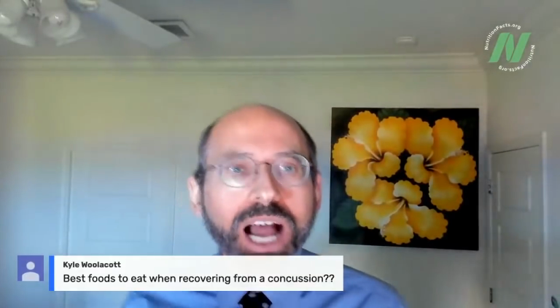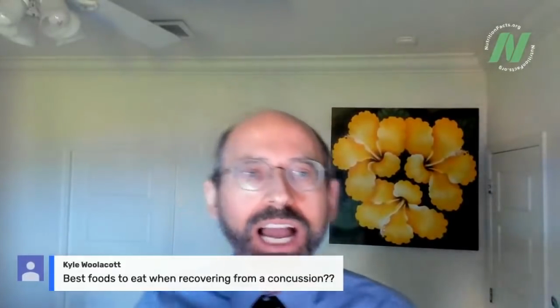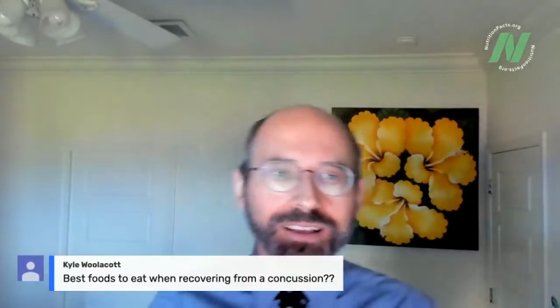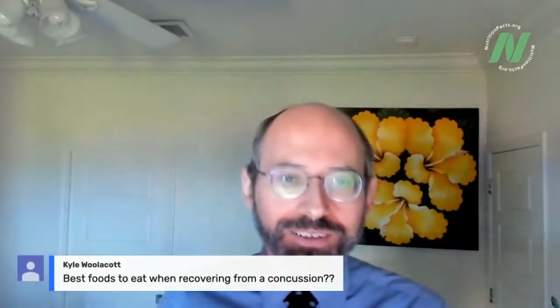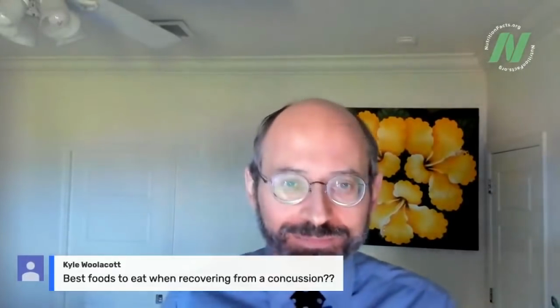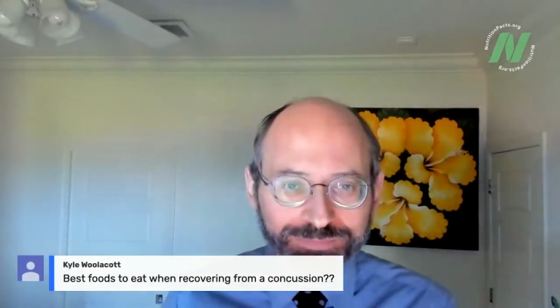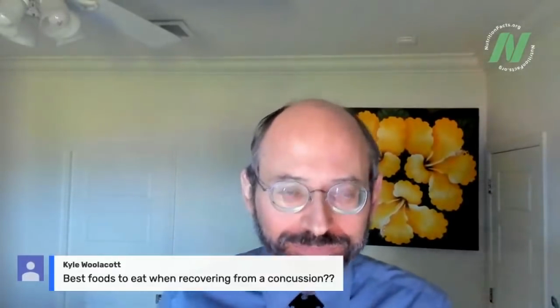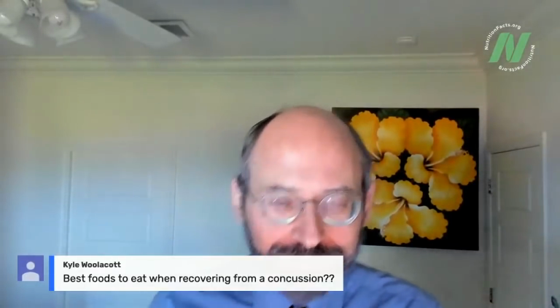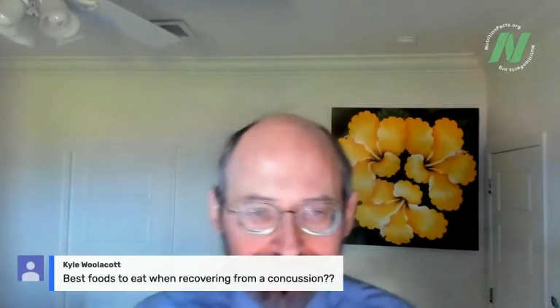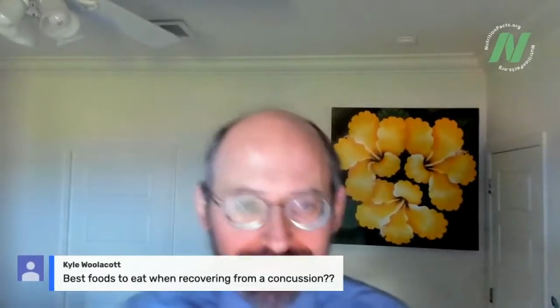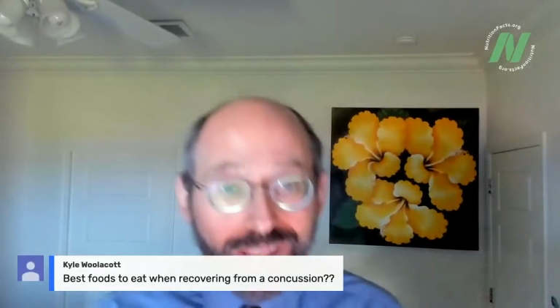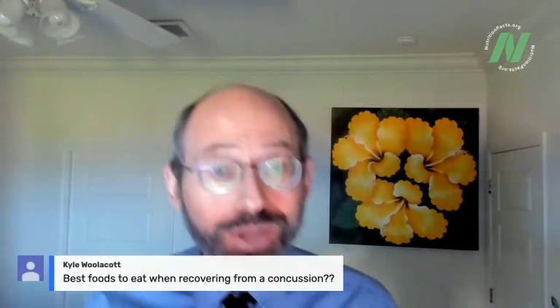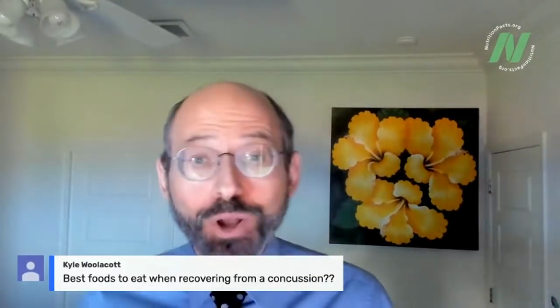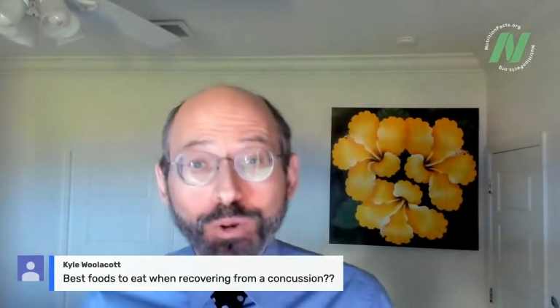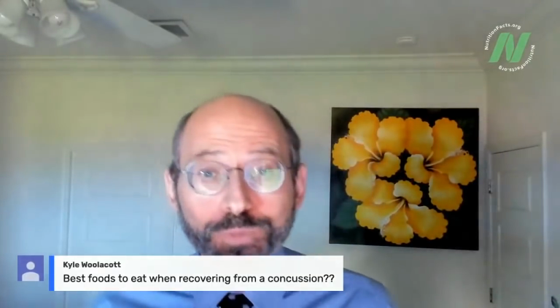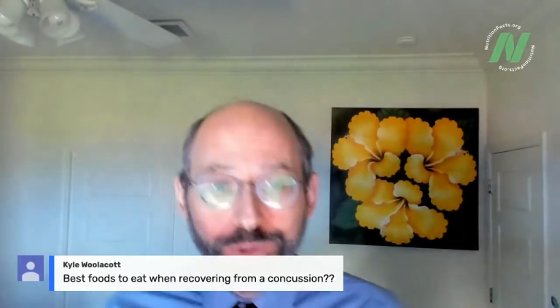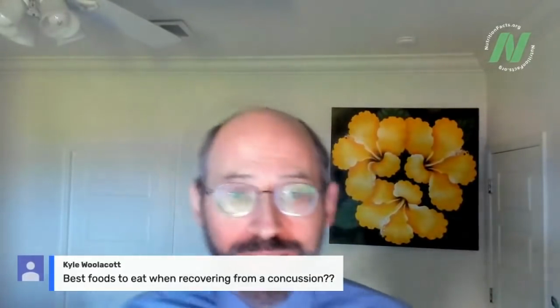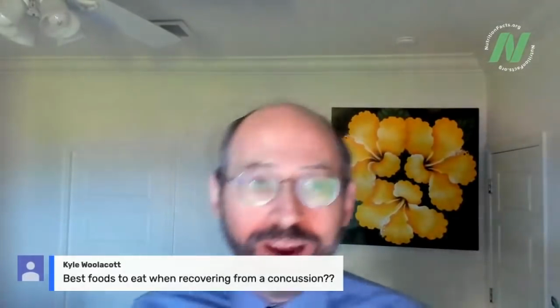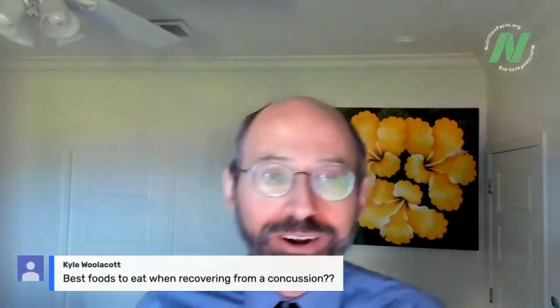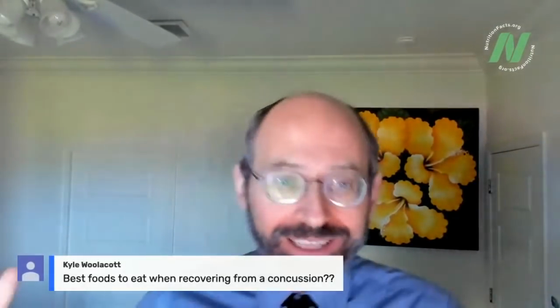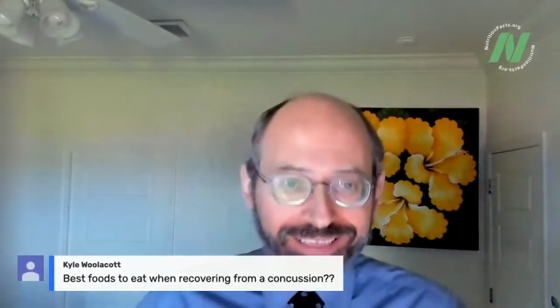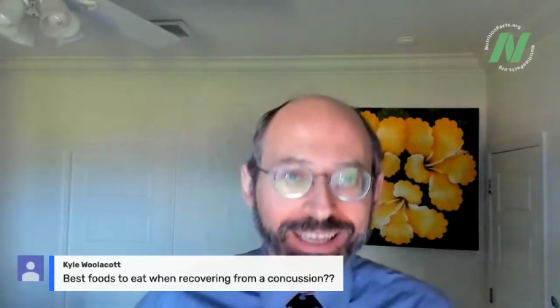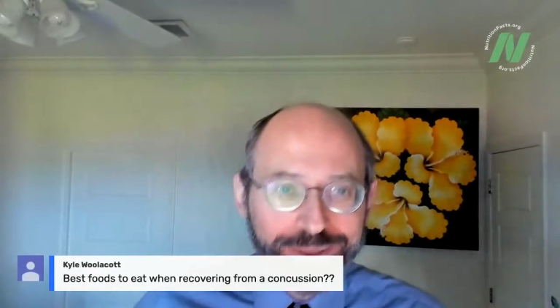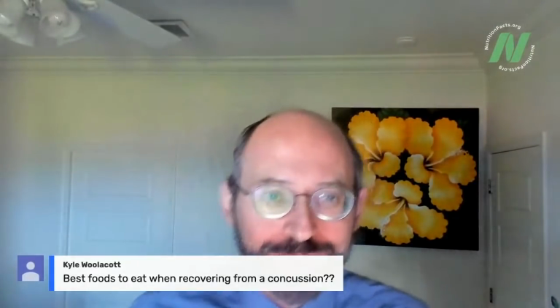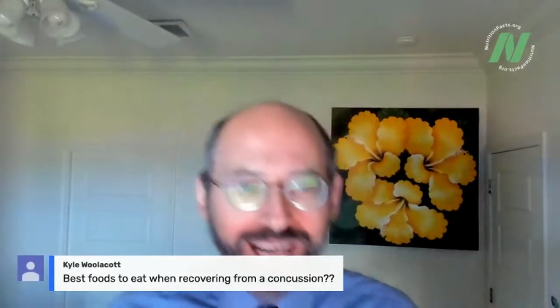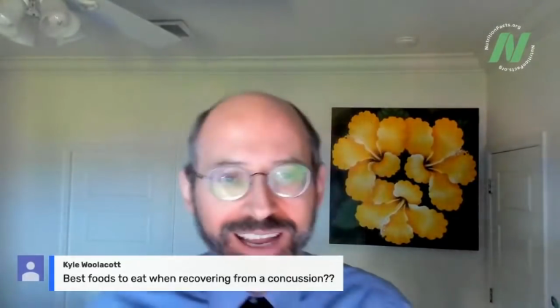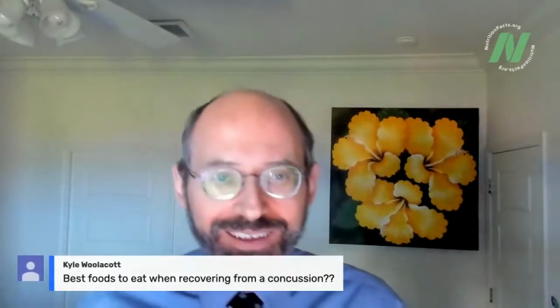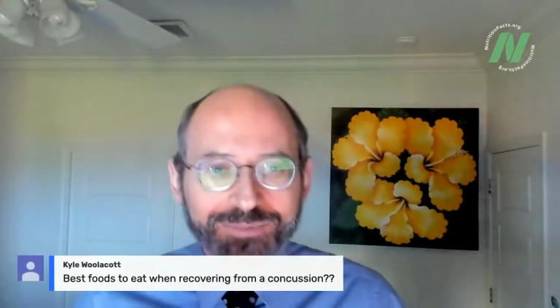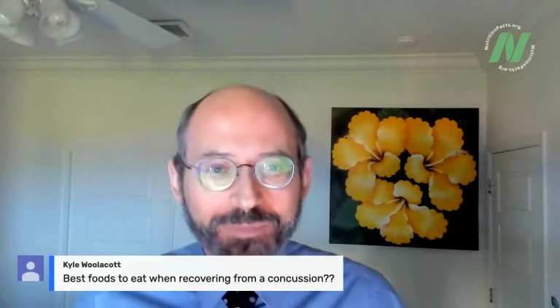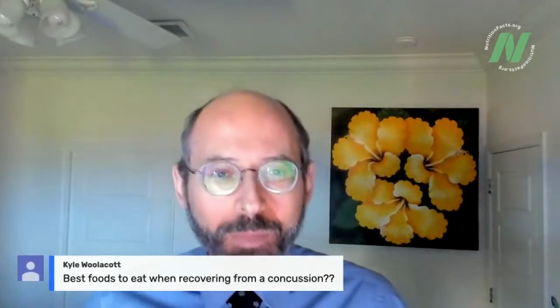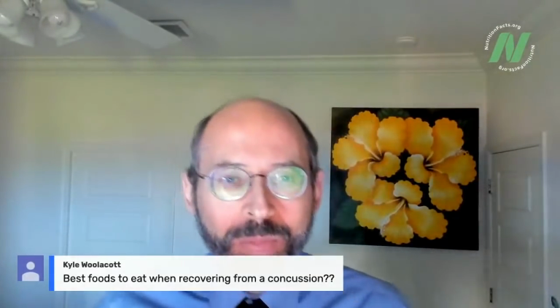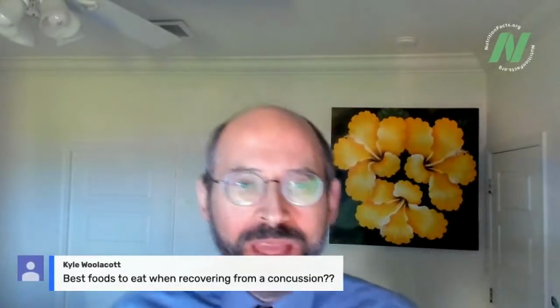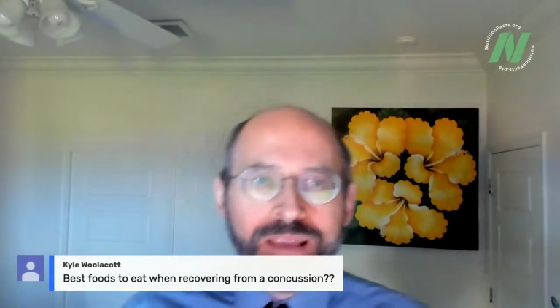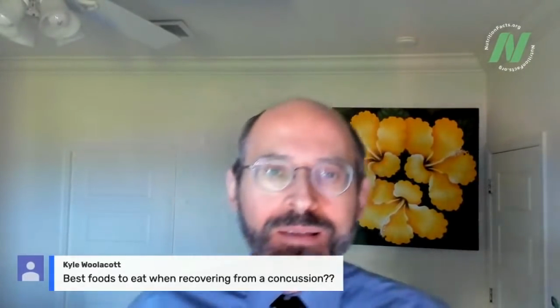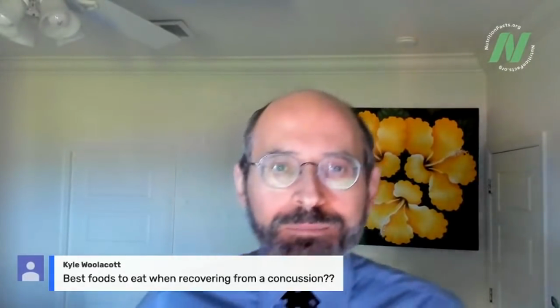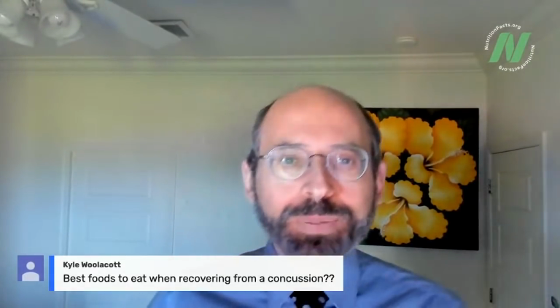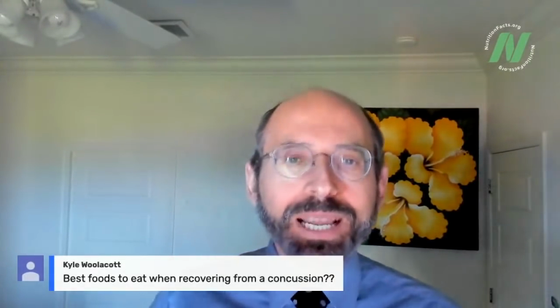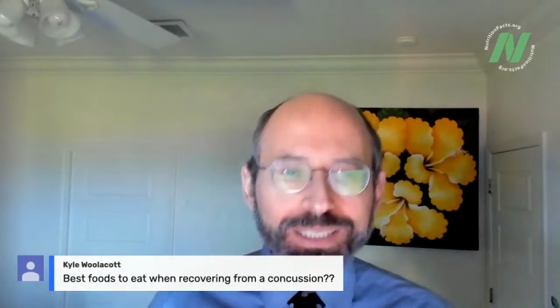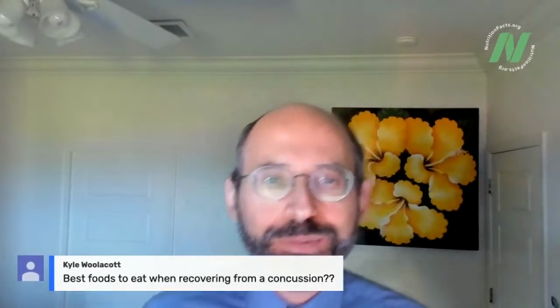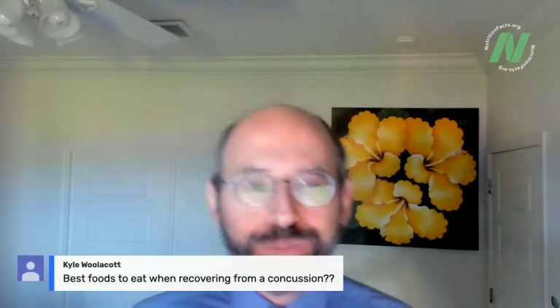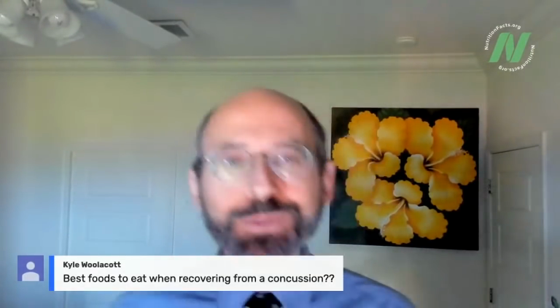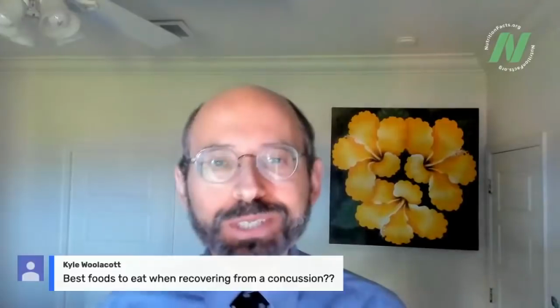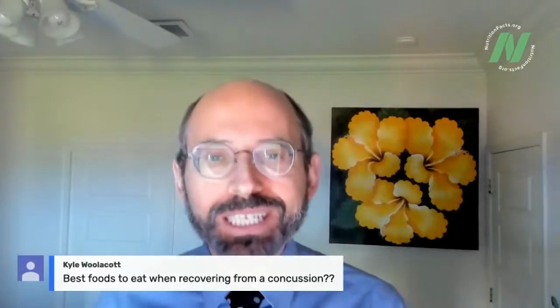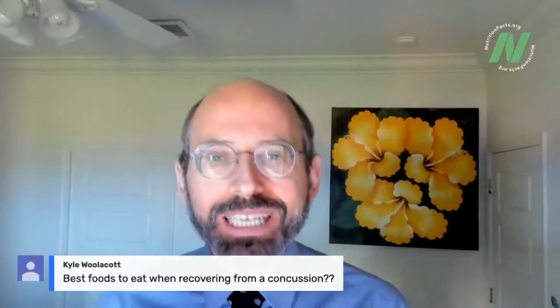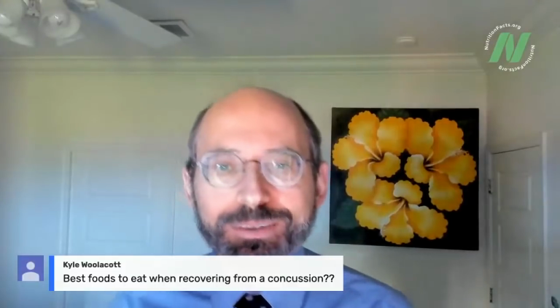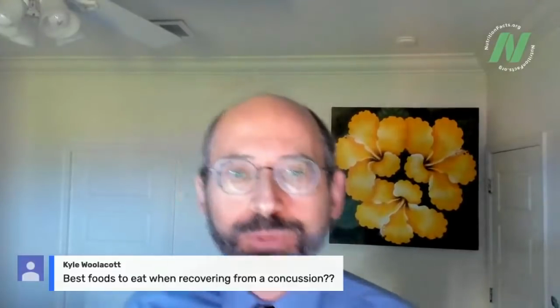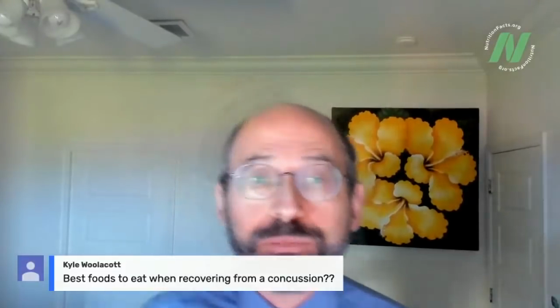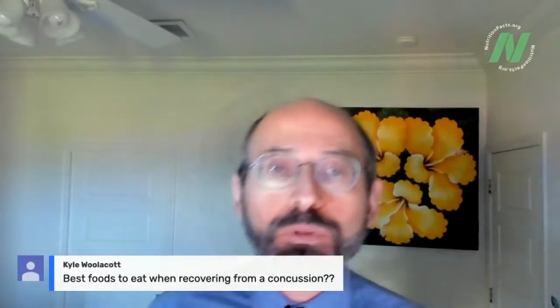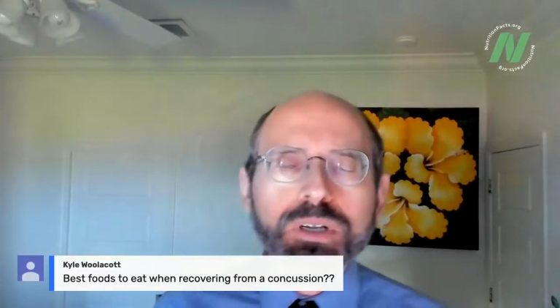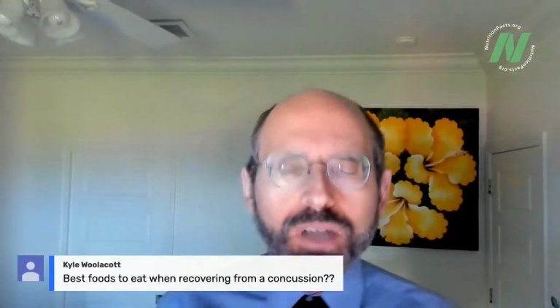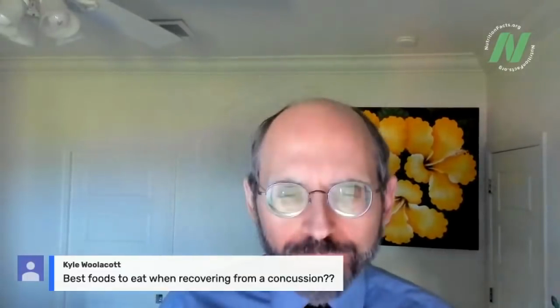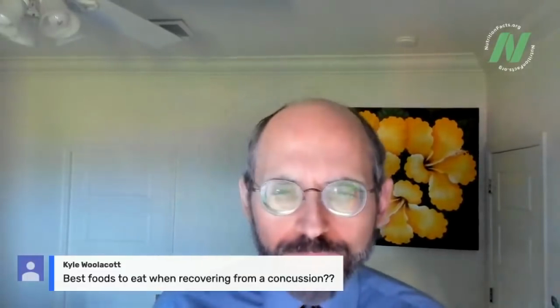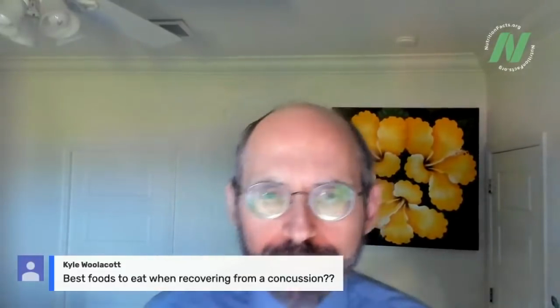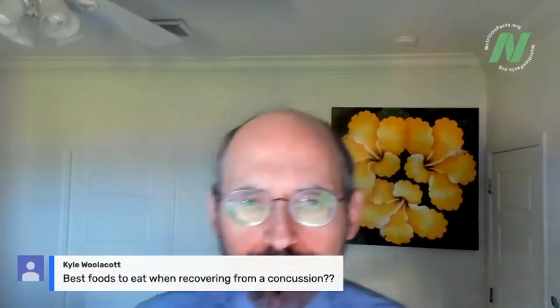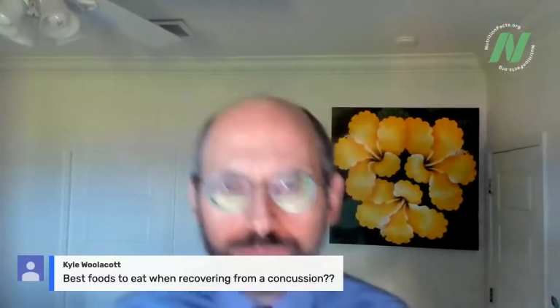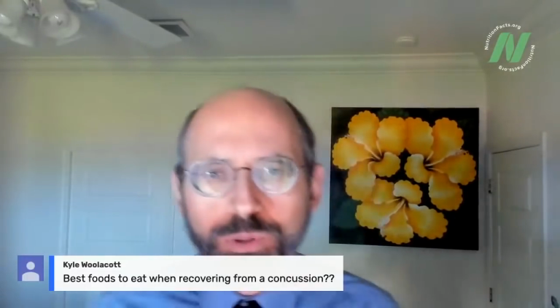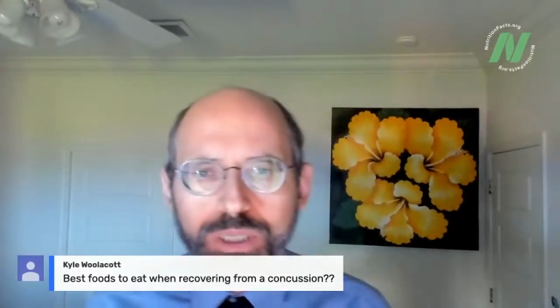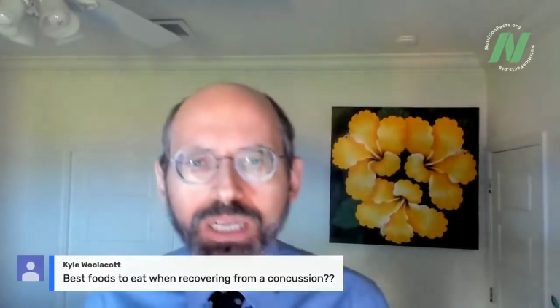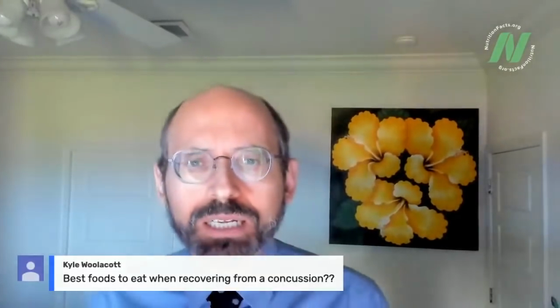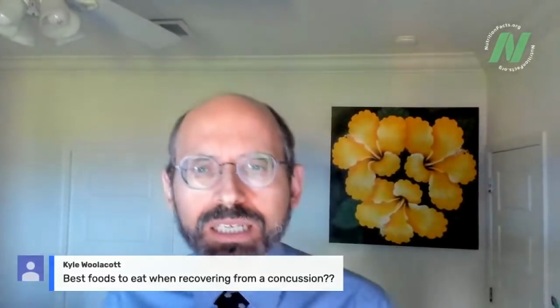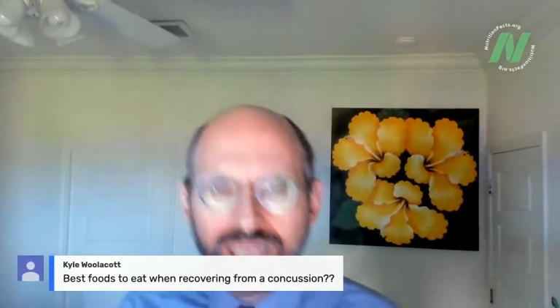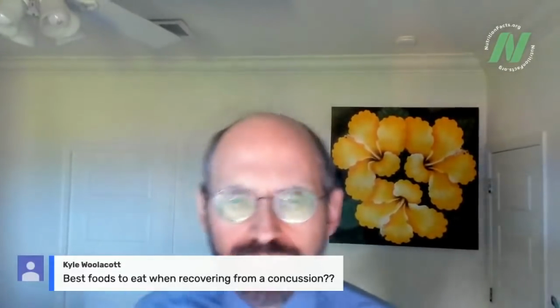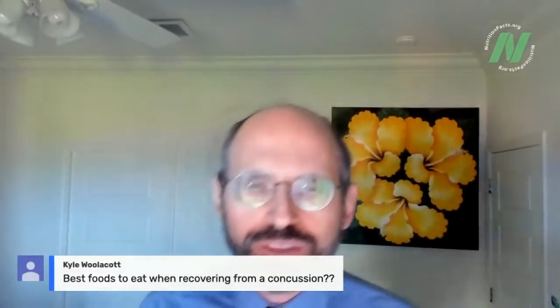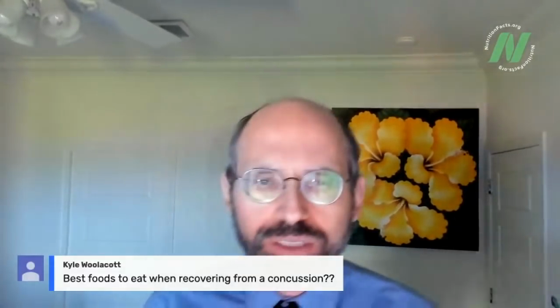Kyle asks: what are the best foods to eat when recovering from a concussion?